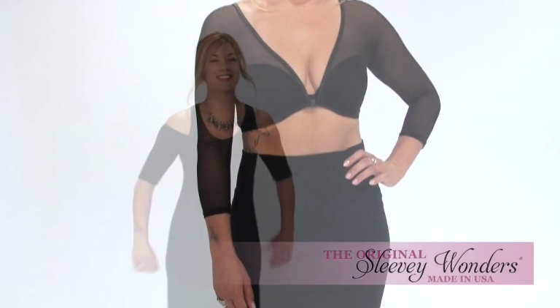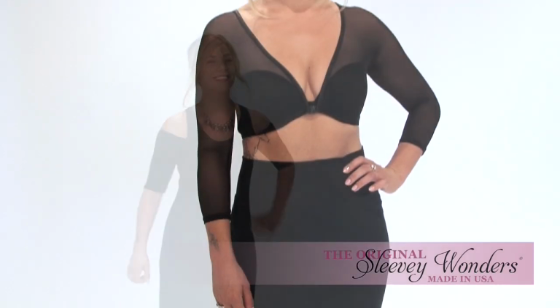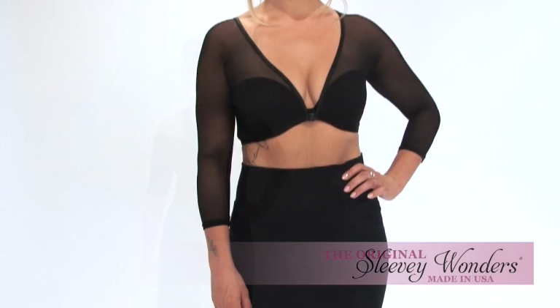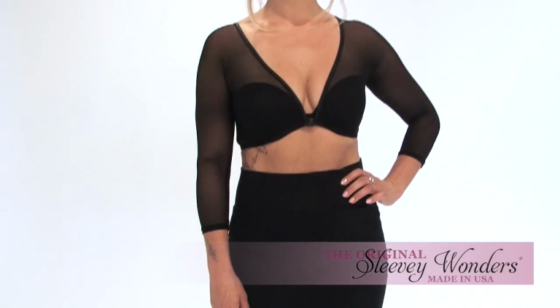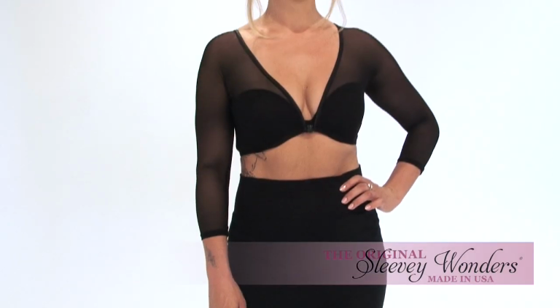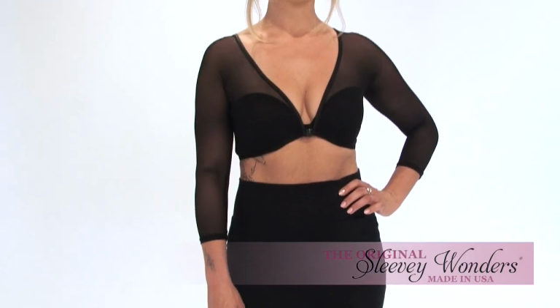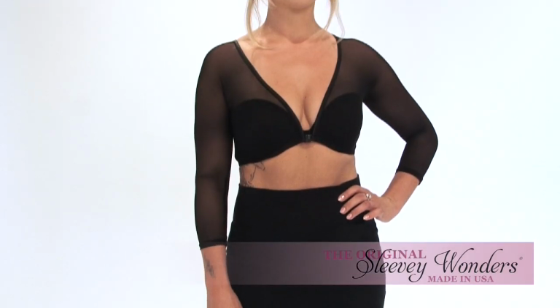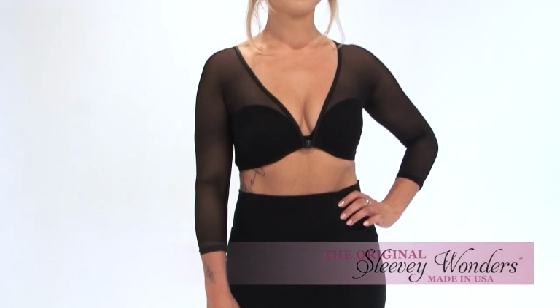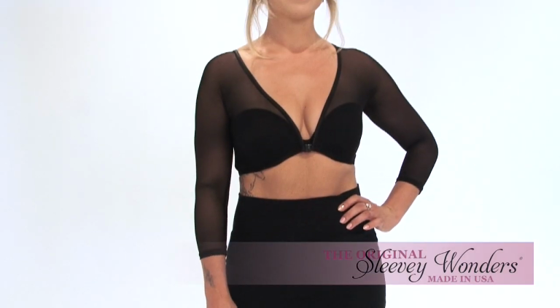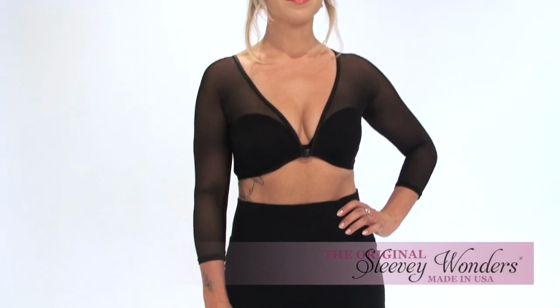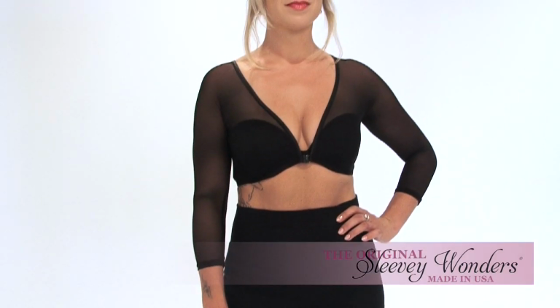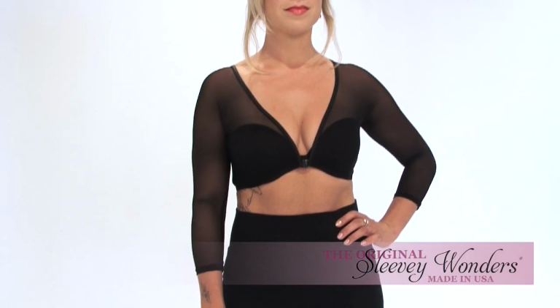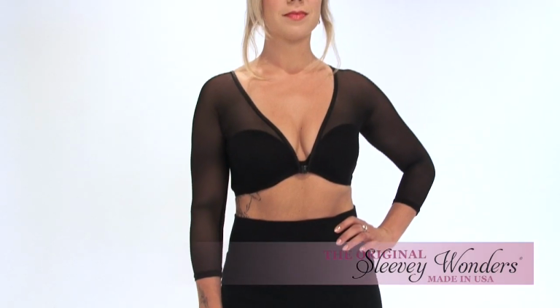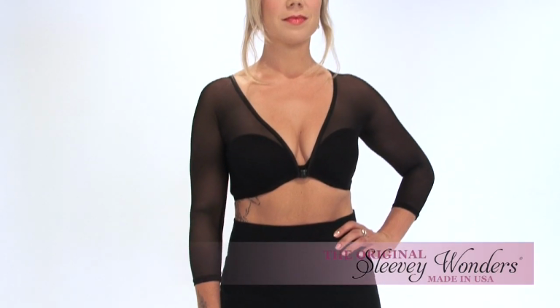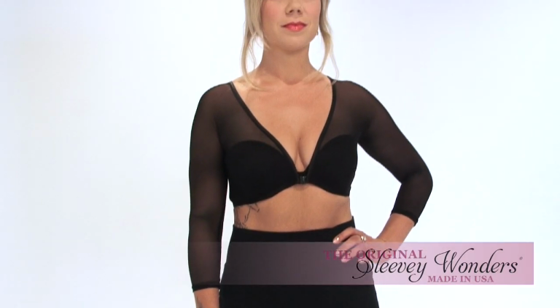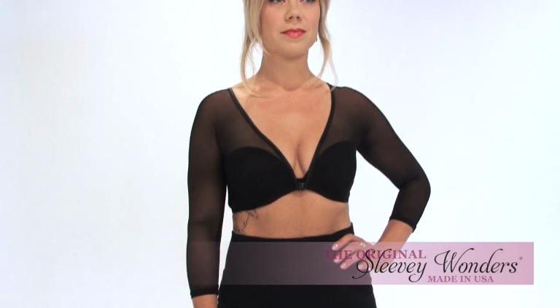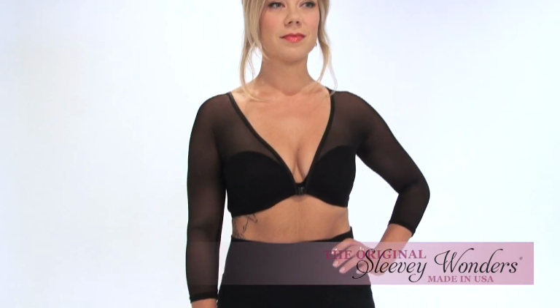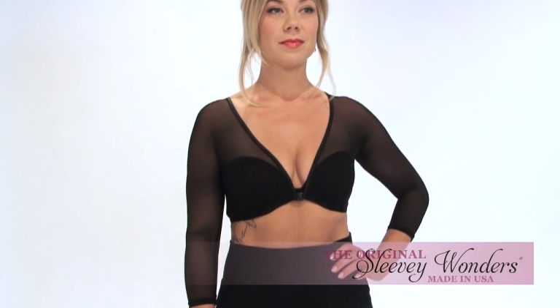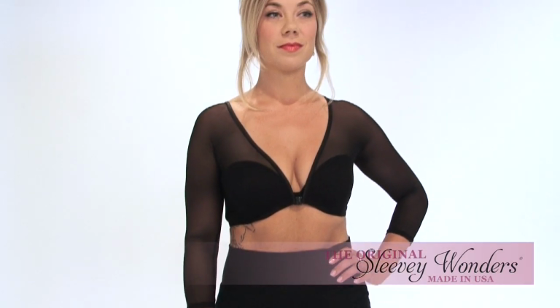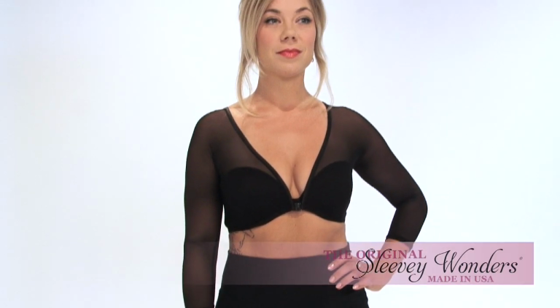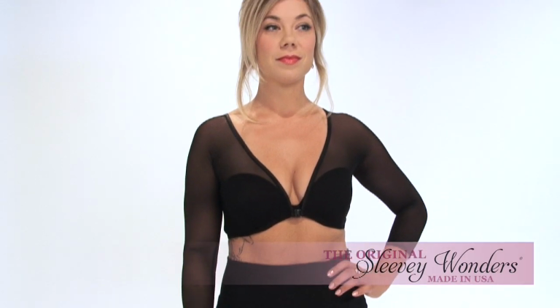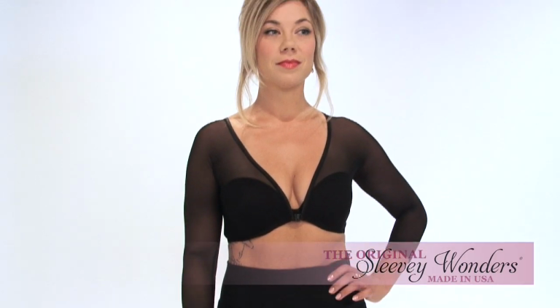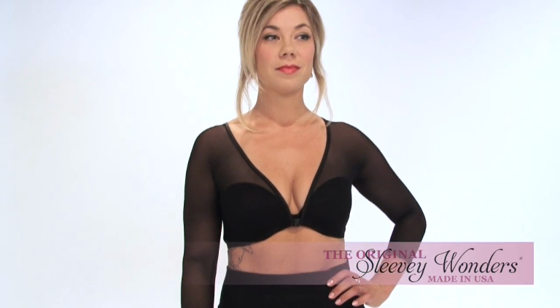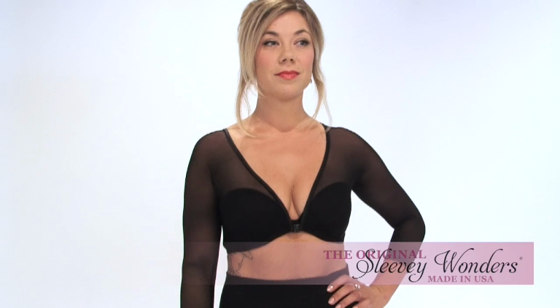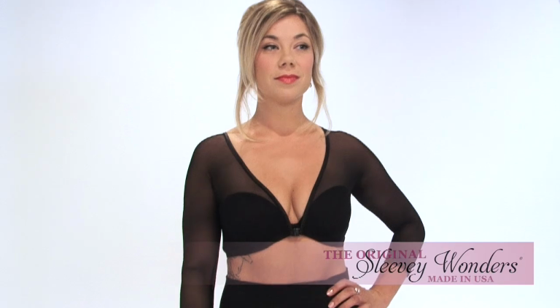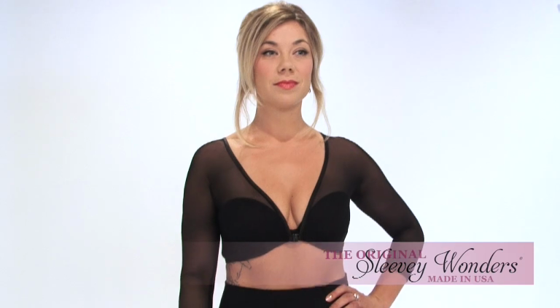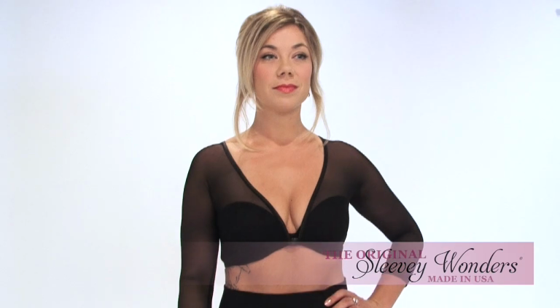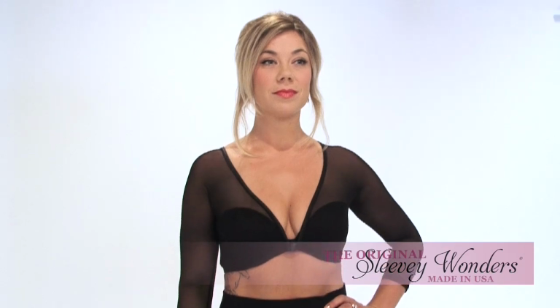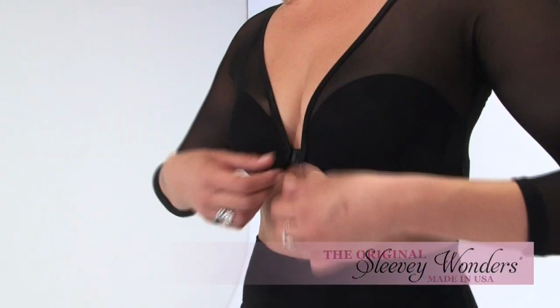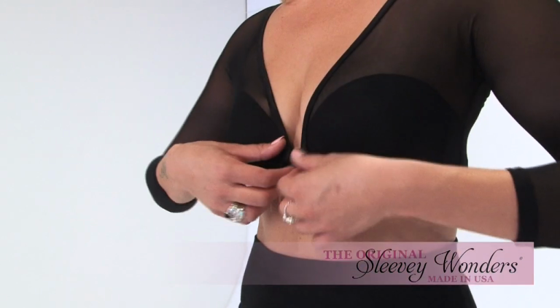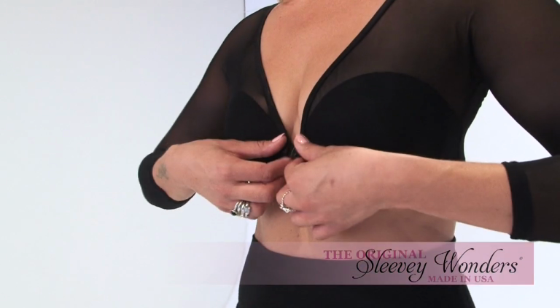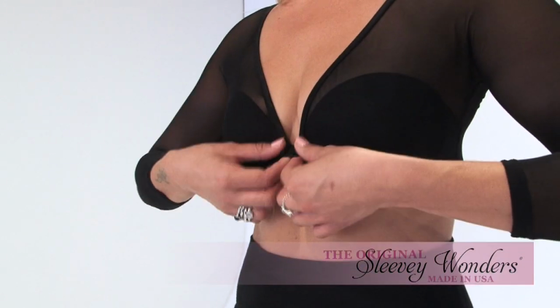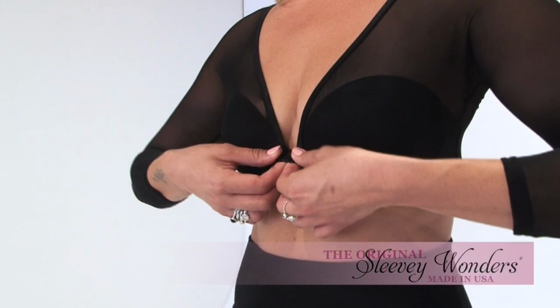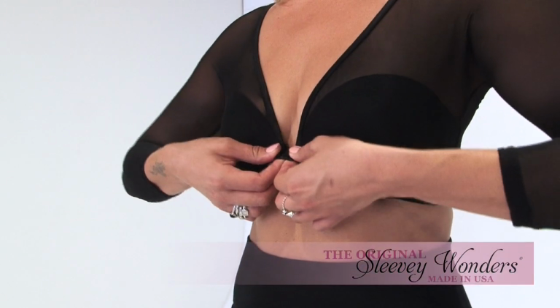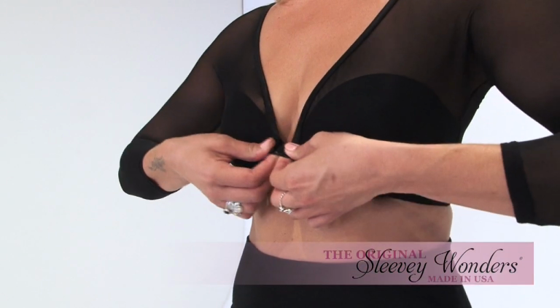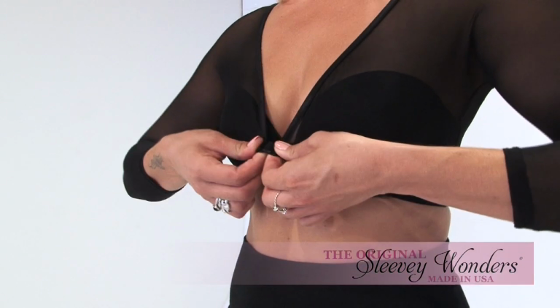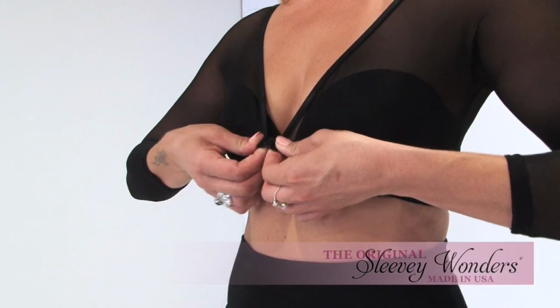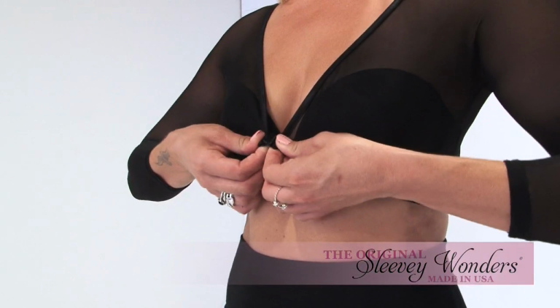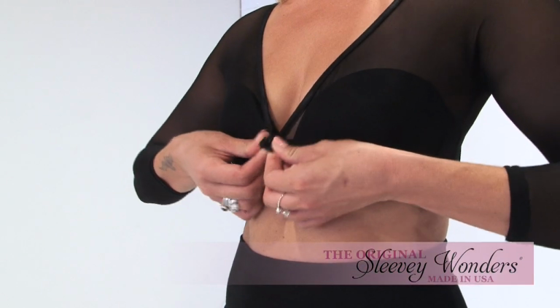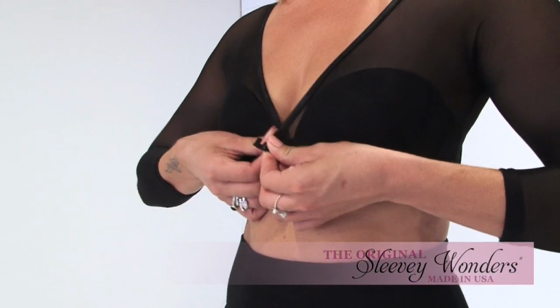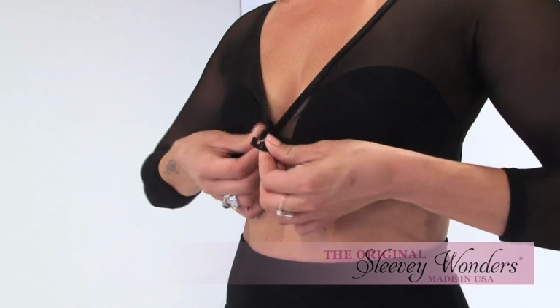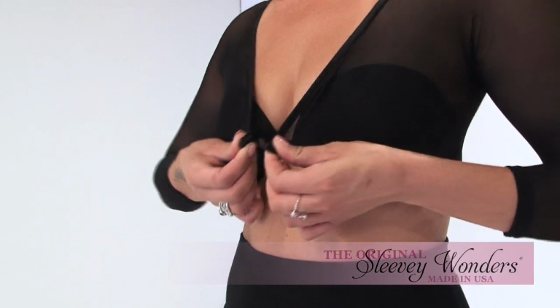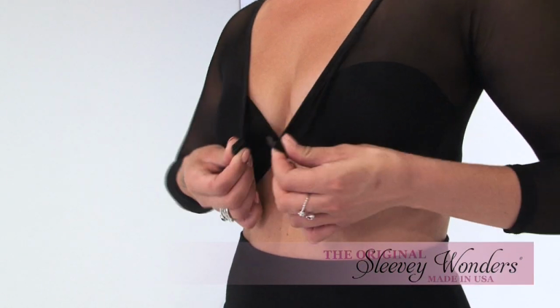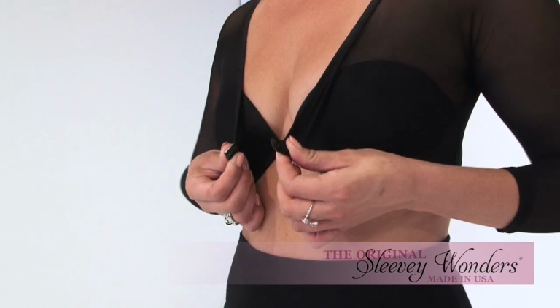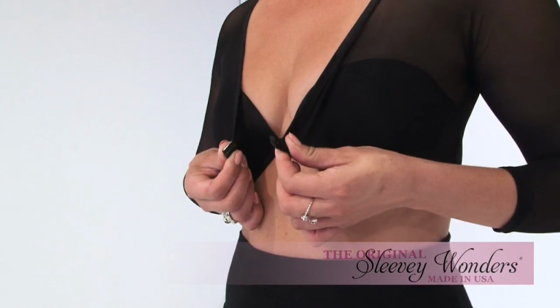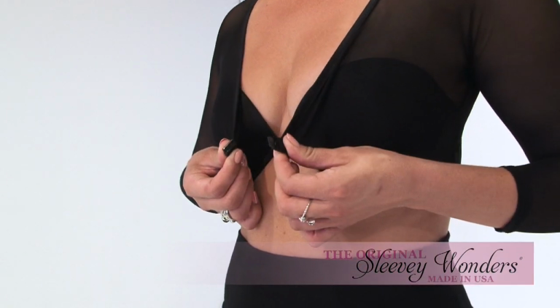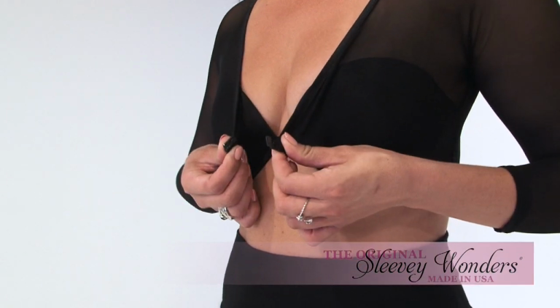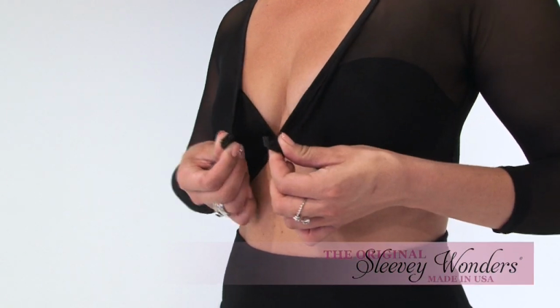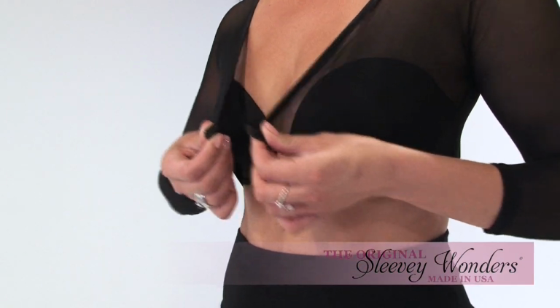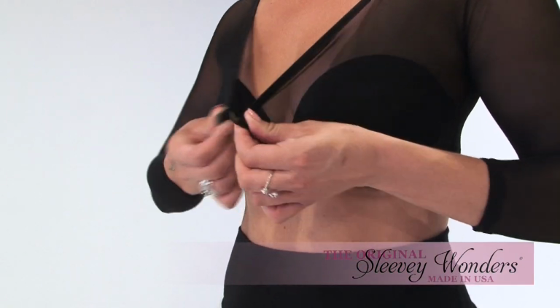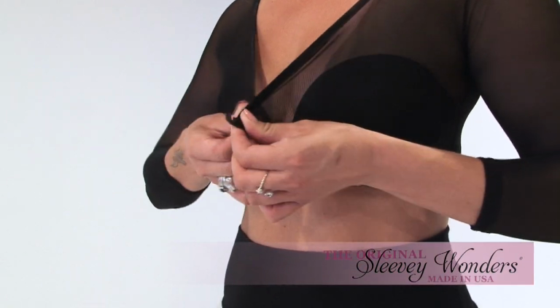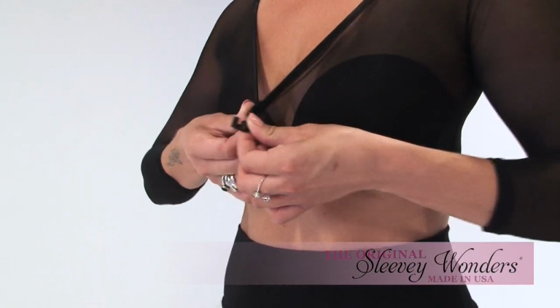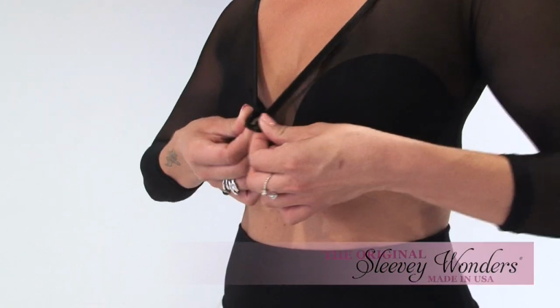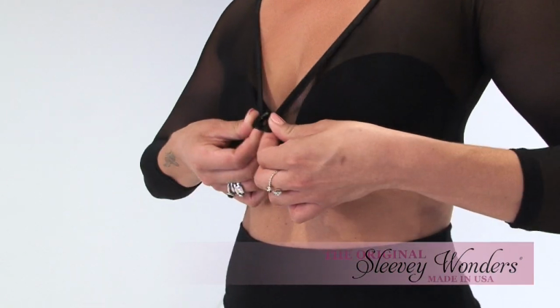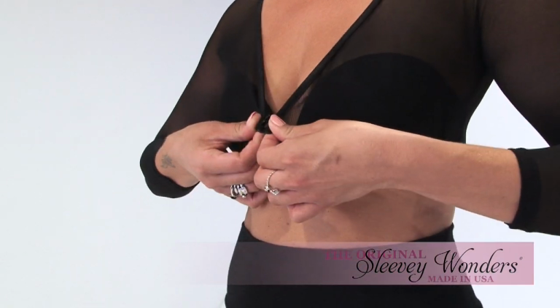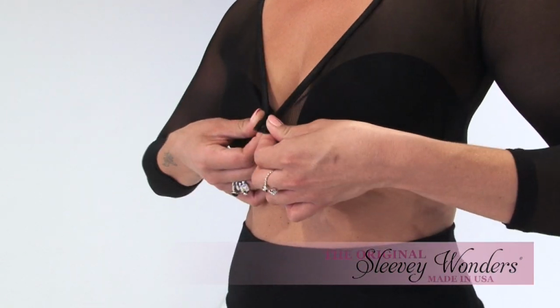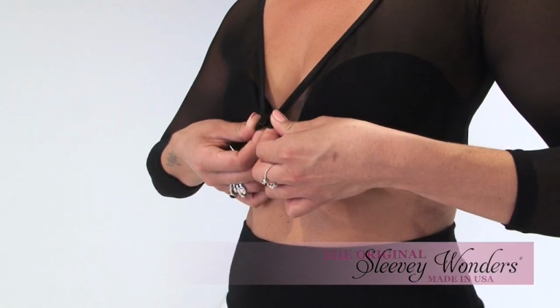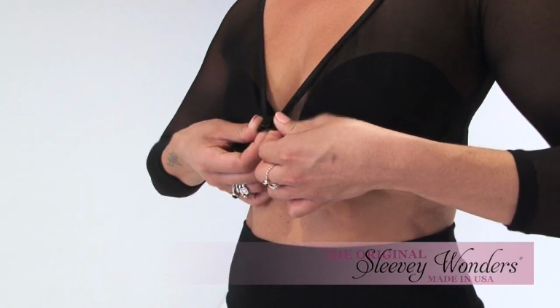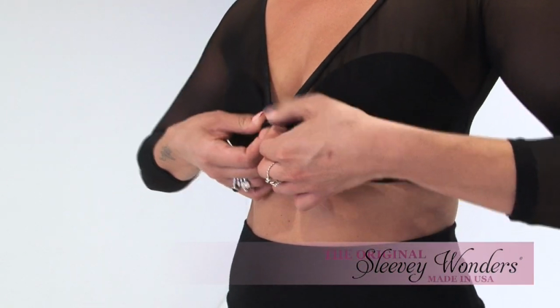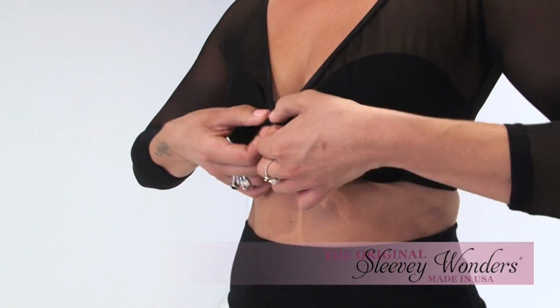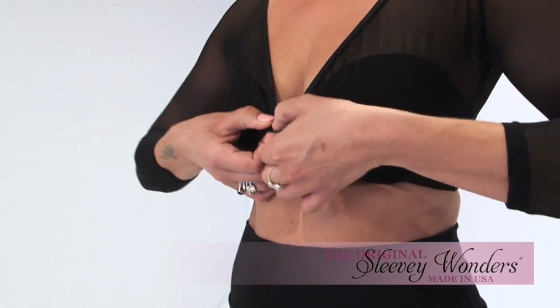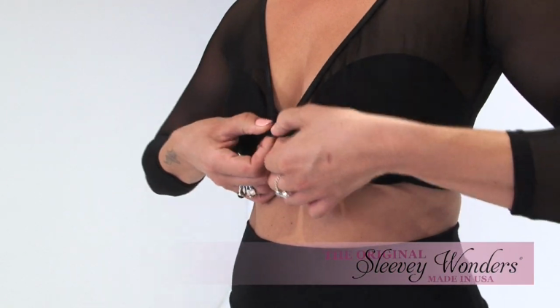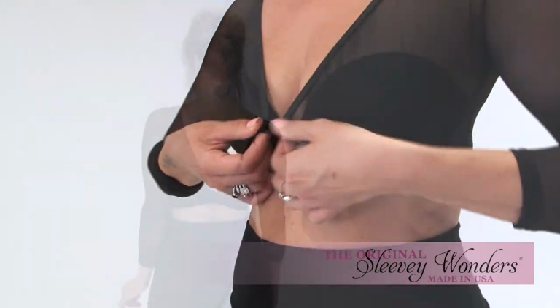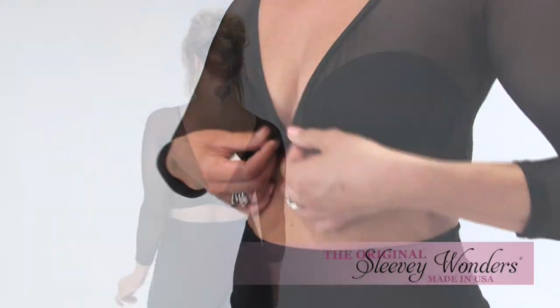This is basic mesh Sleevey Wonders with the low side in front, with an easy clasp. Here's the same Sleevey now with the high side in front.